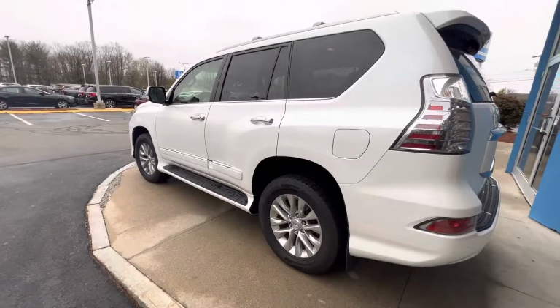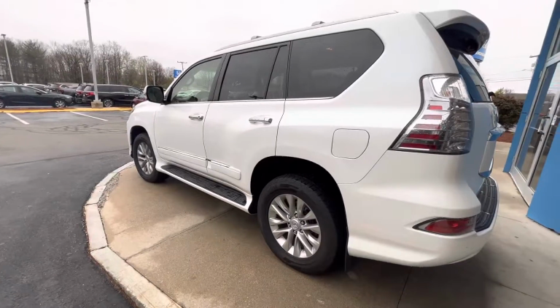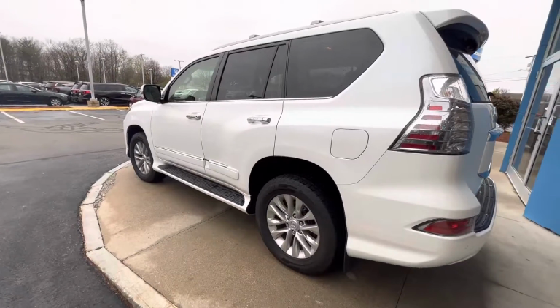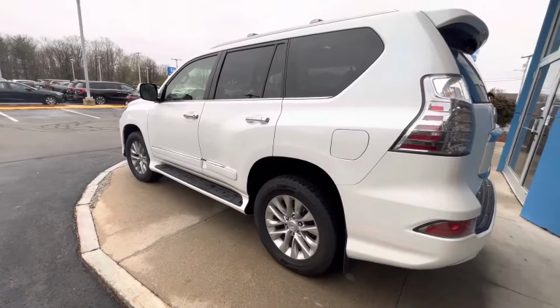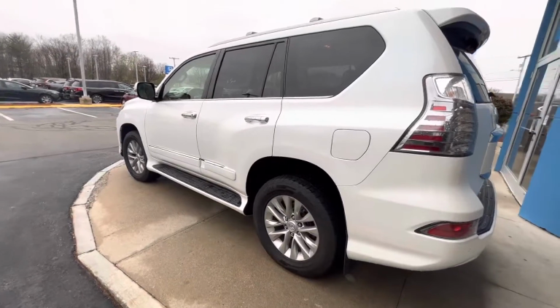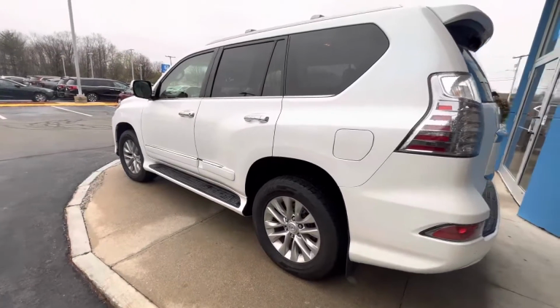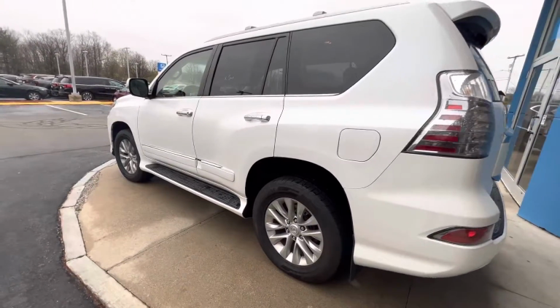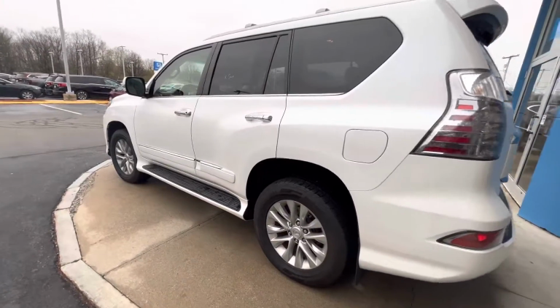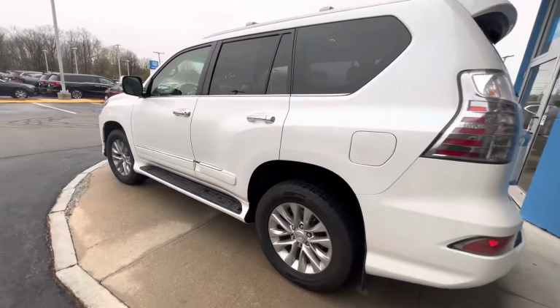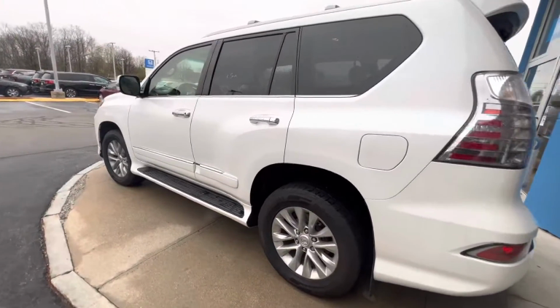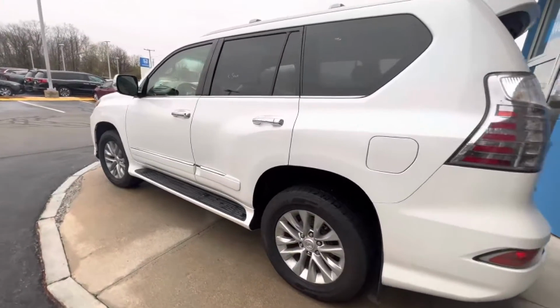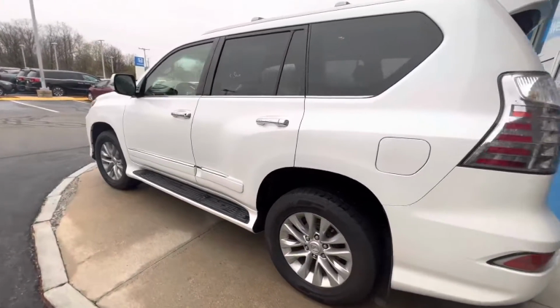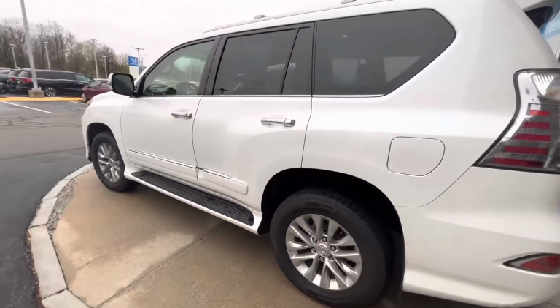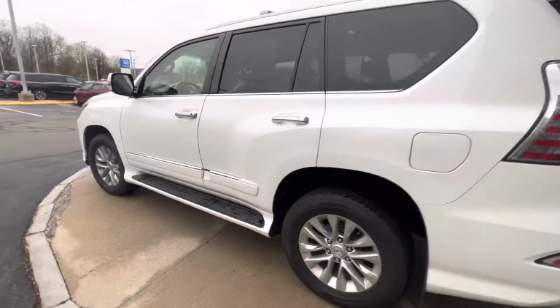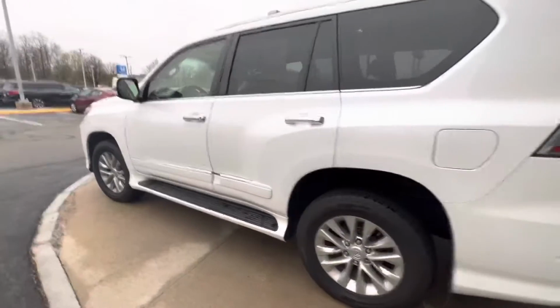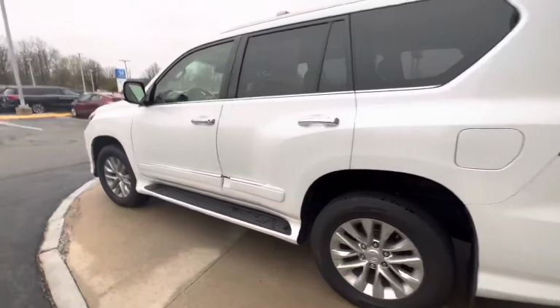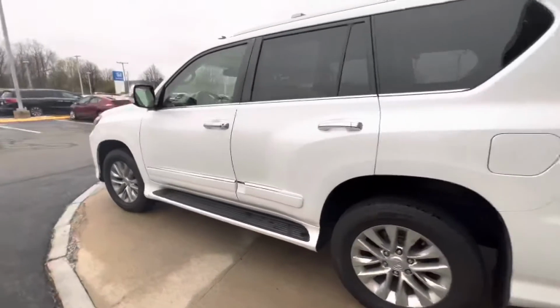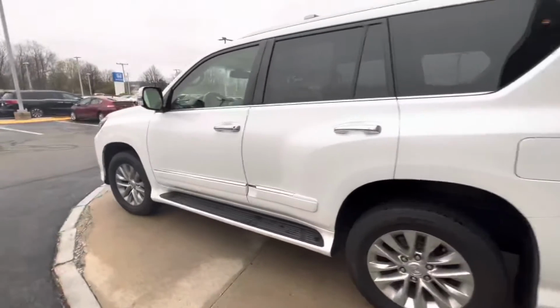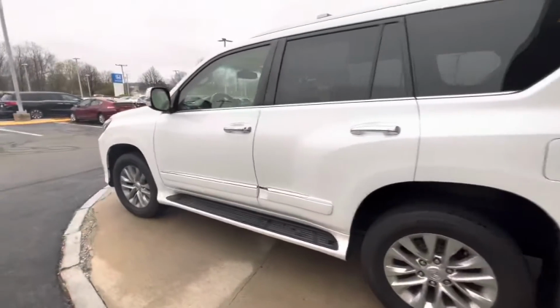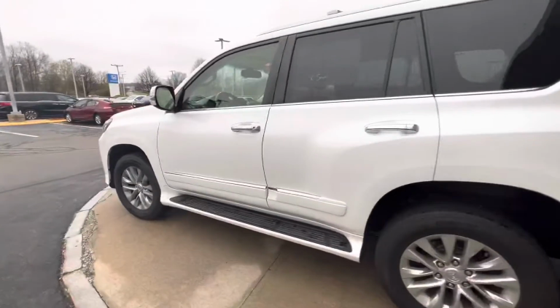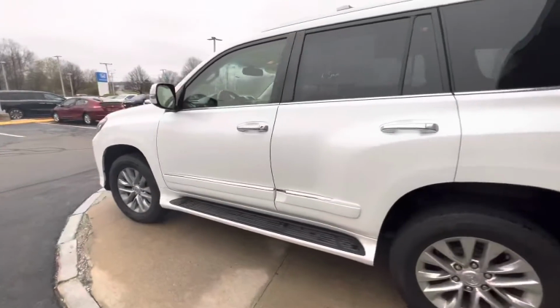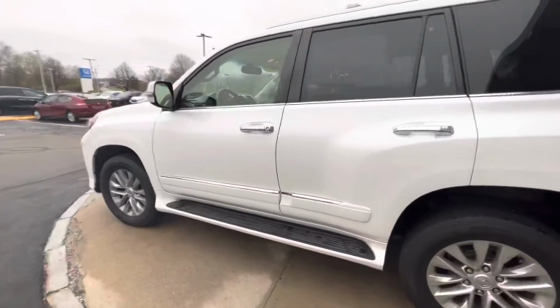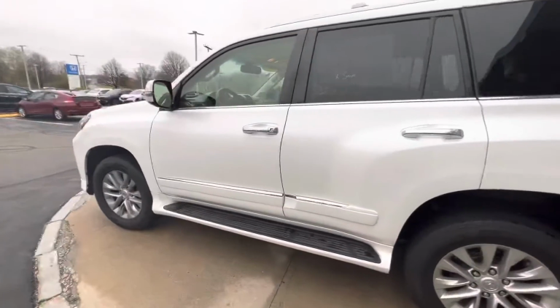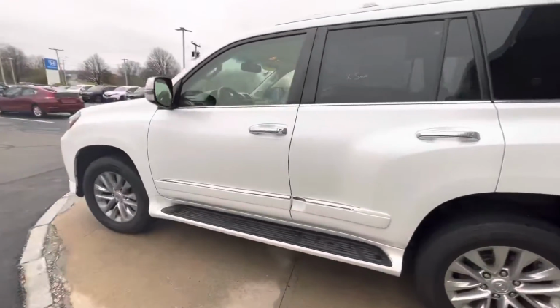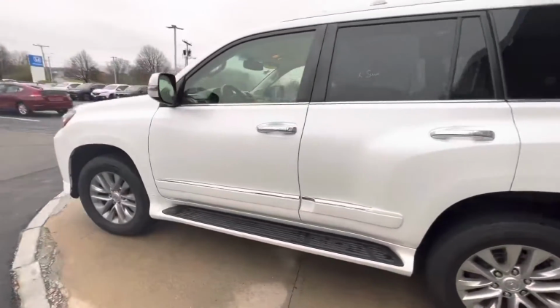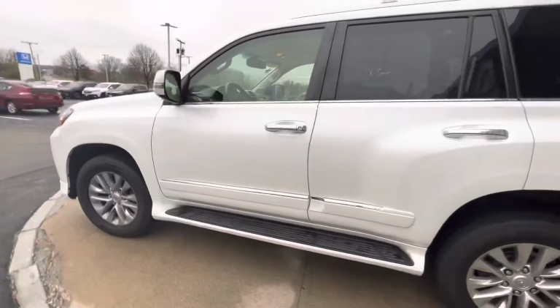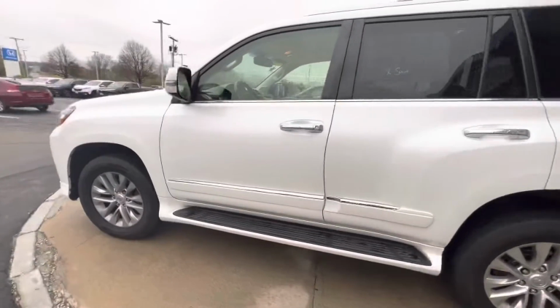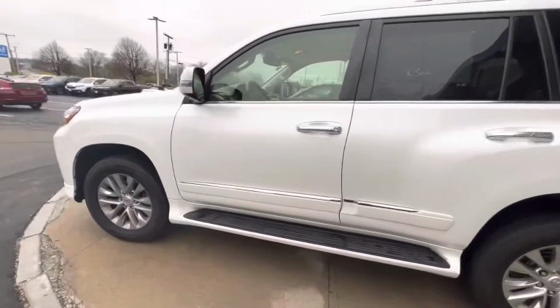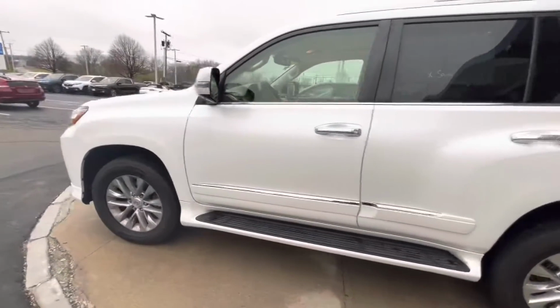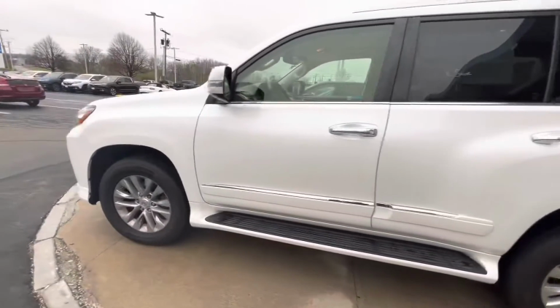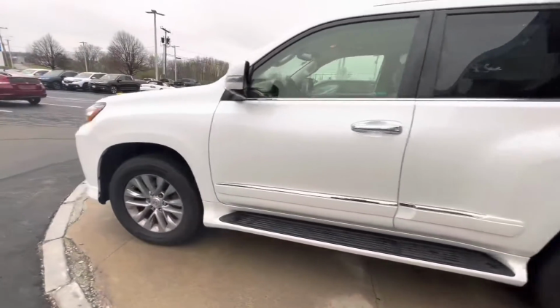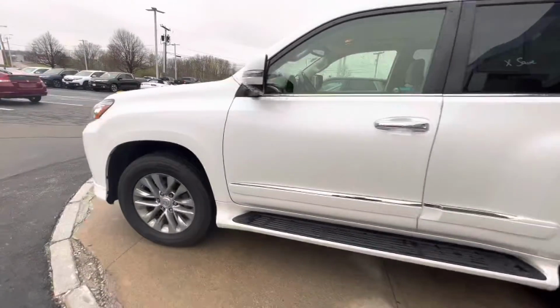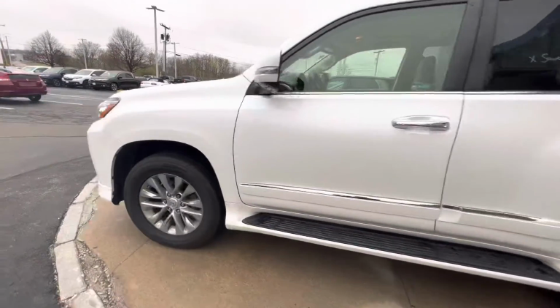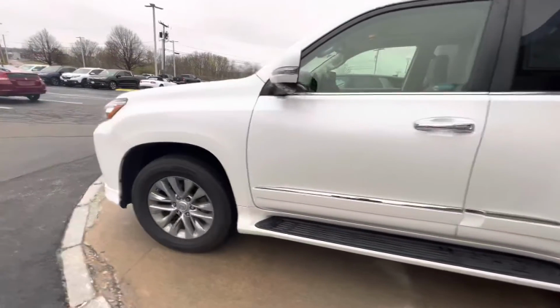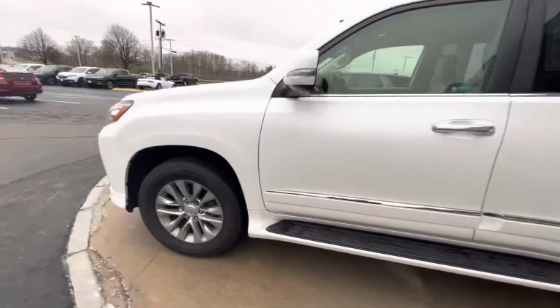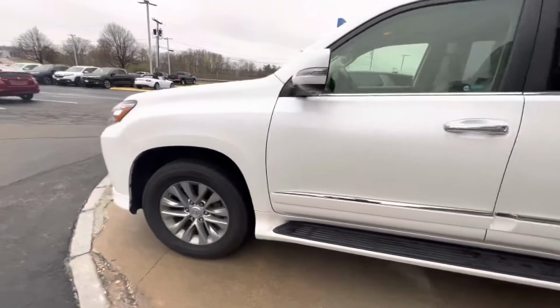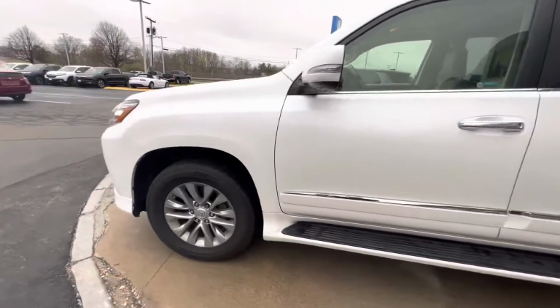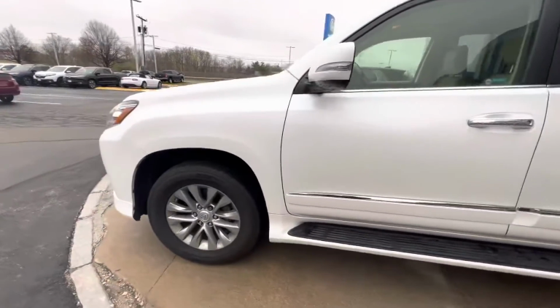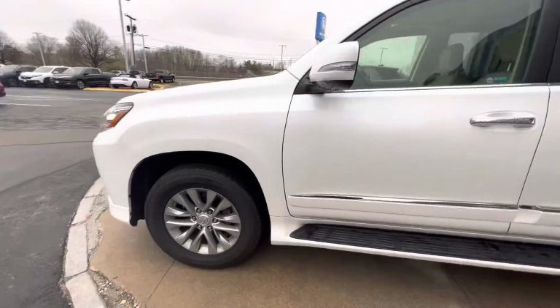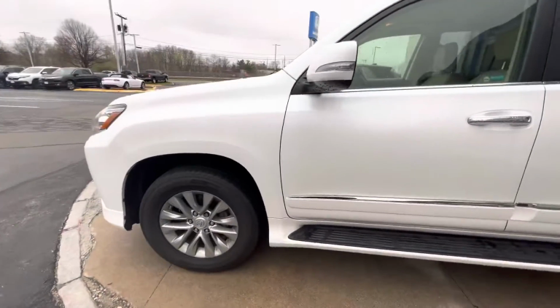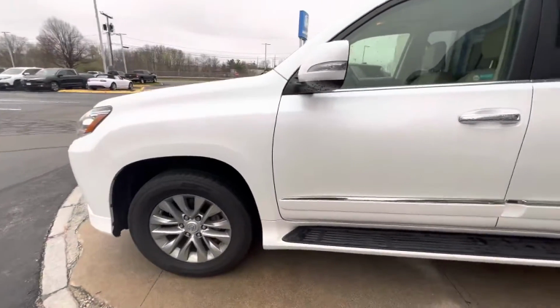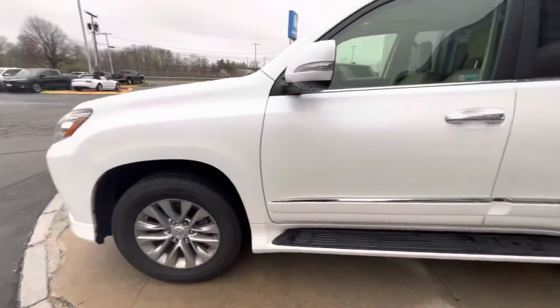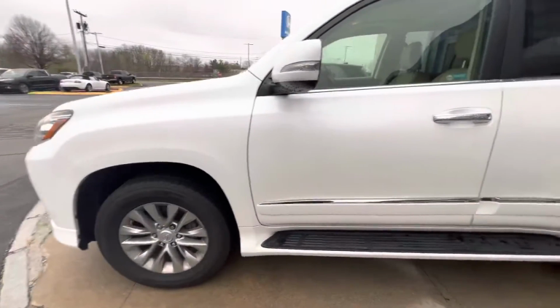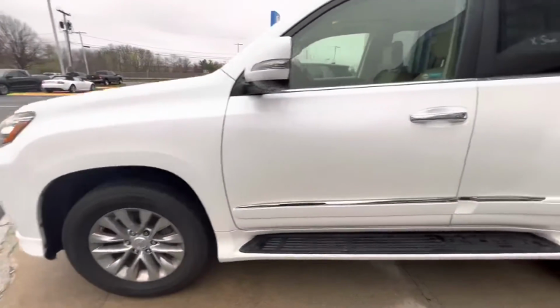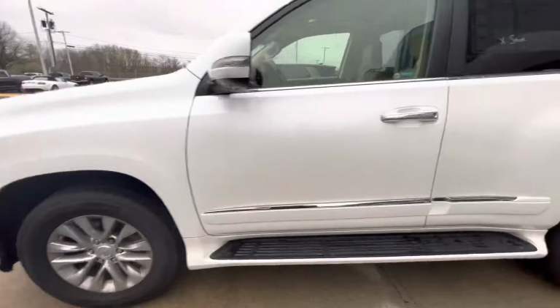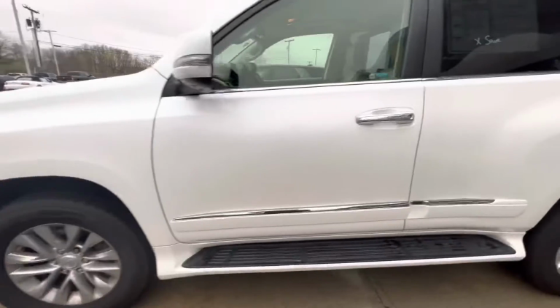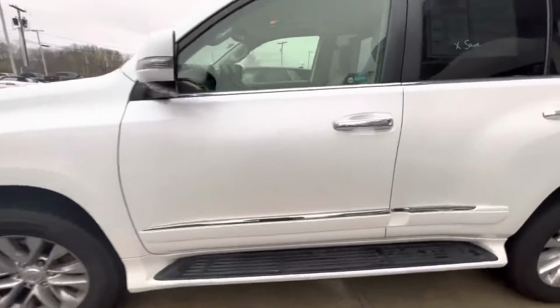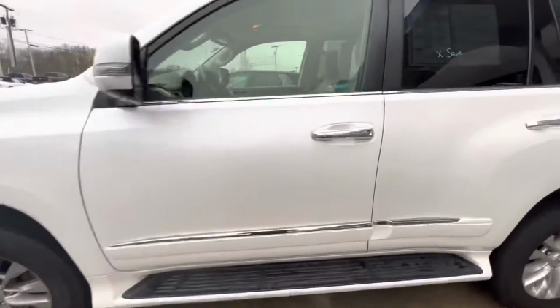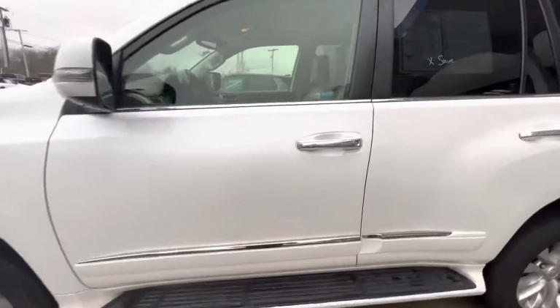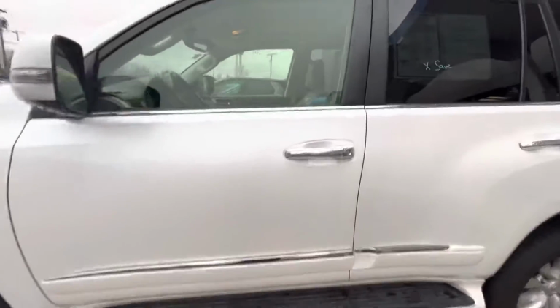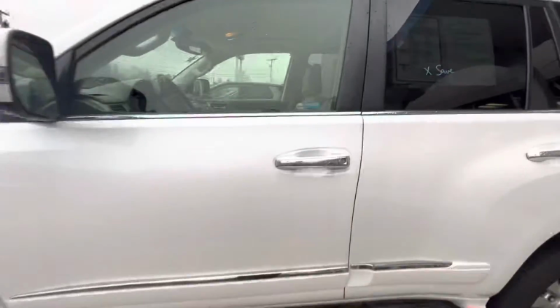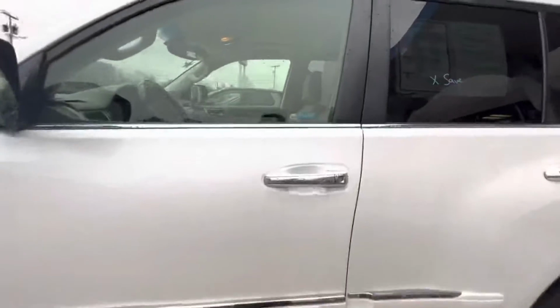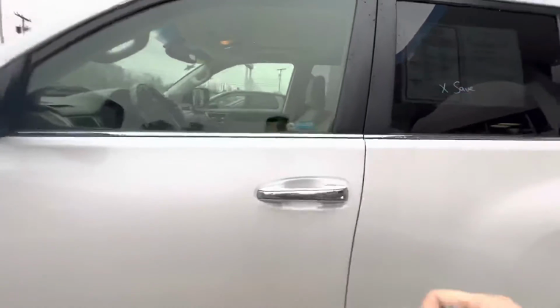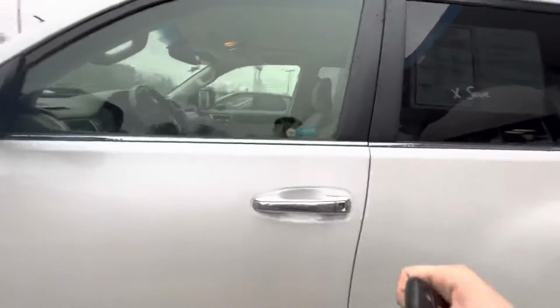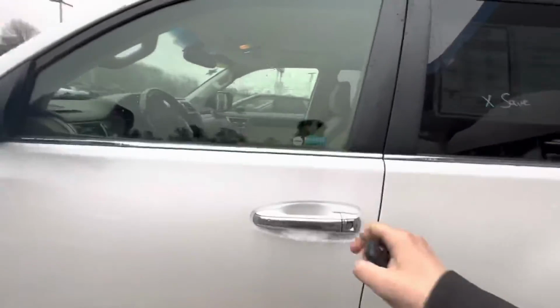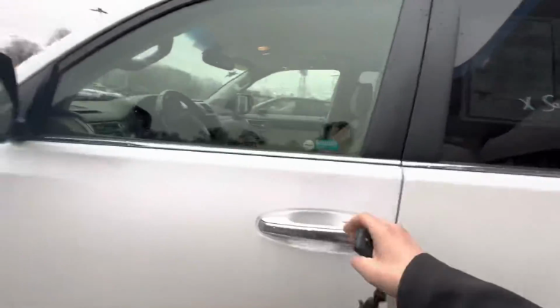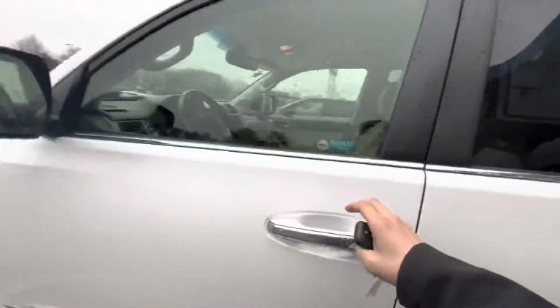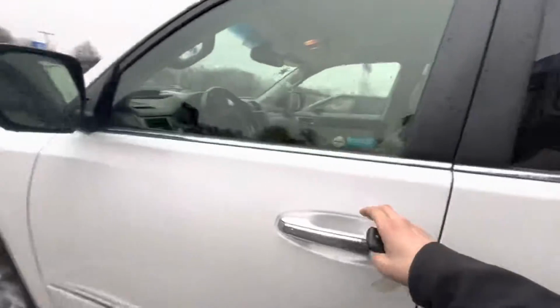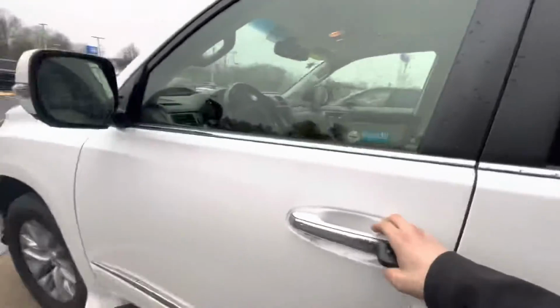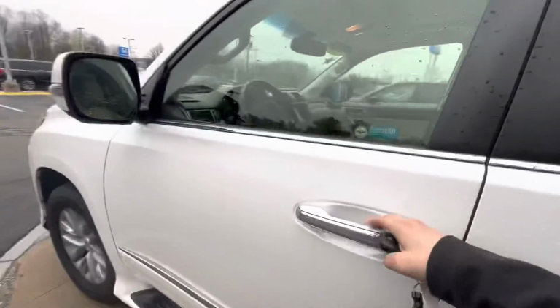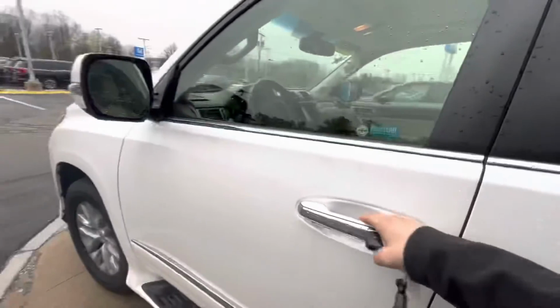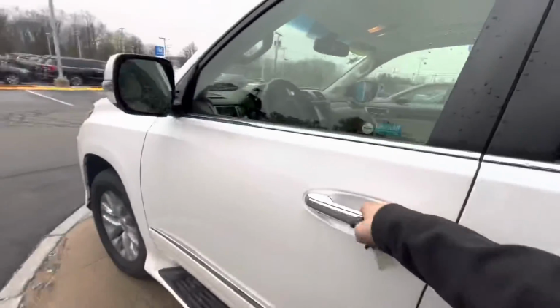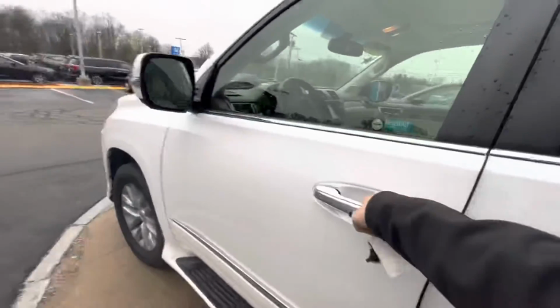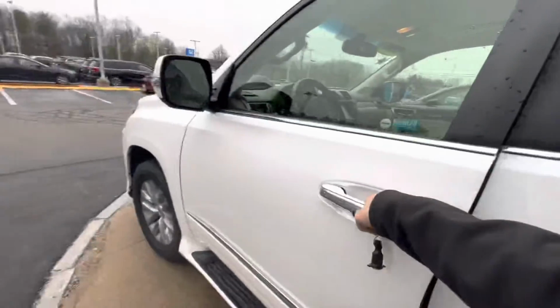Steve, how's it going? This is Dylan from AutoFair. Thanks for reaching out about our 2017 Lexus GX460.